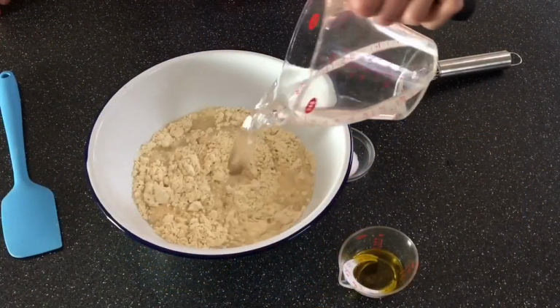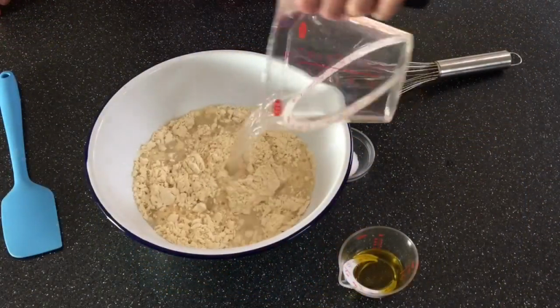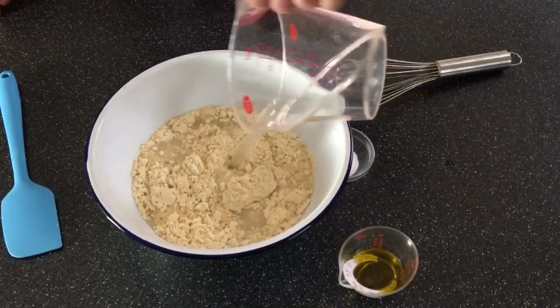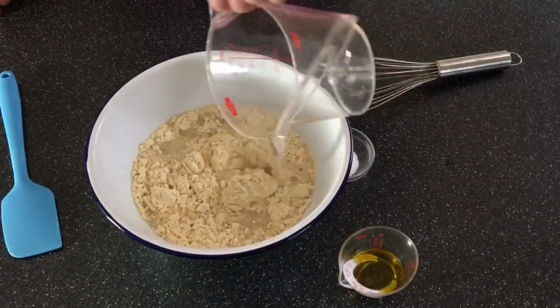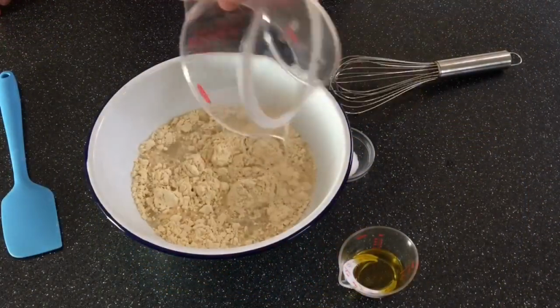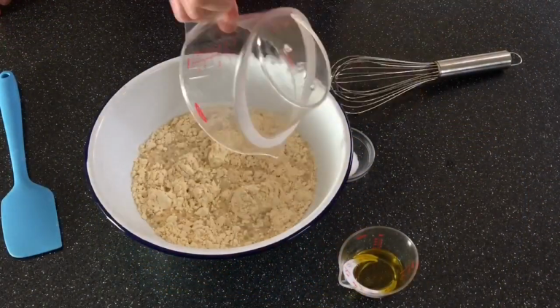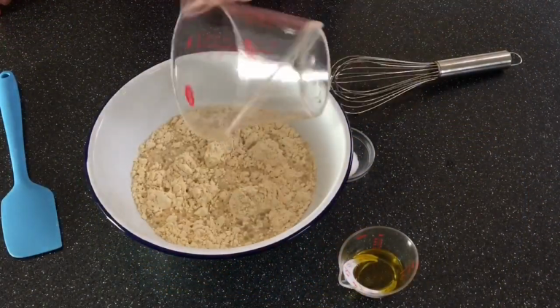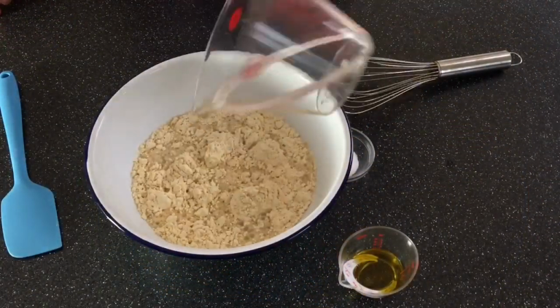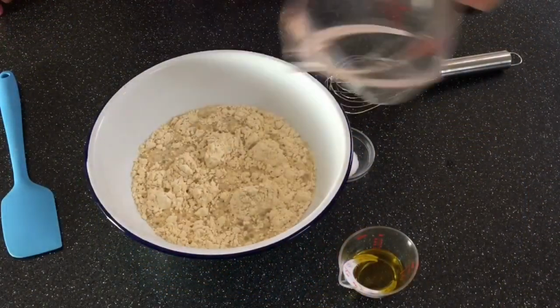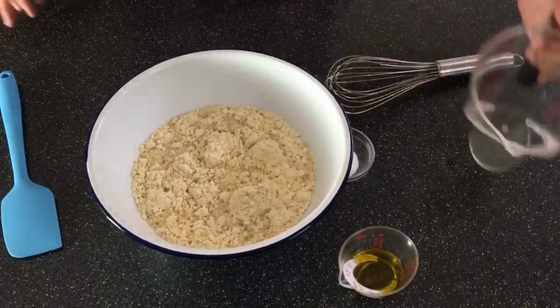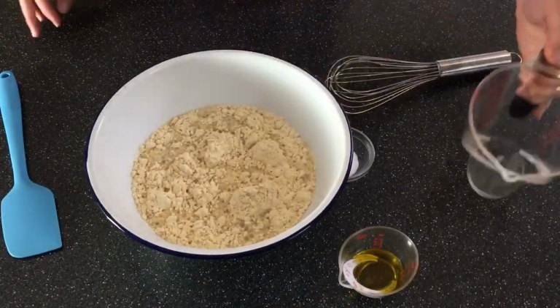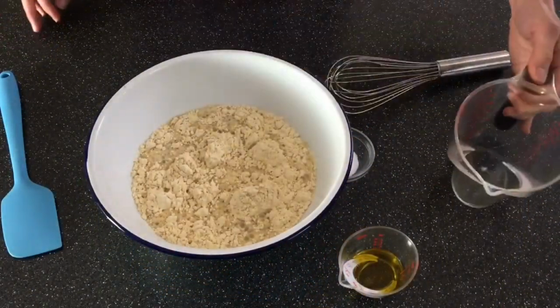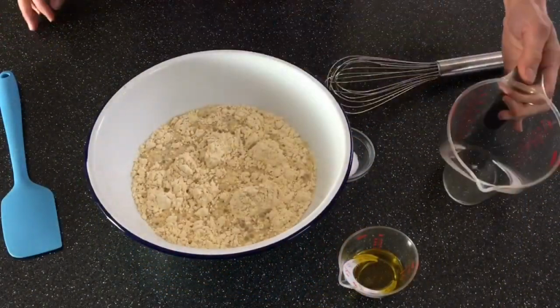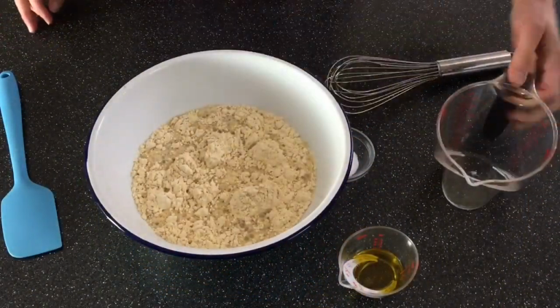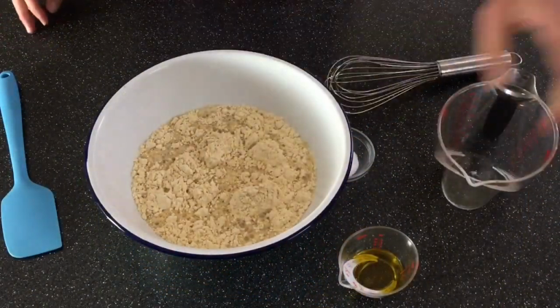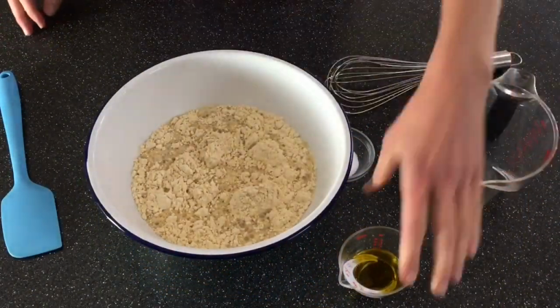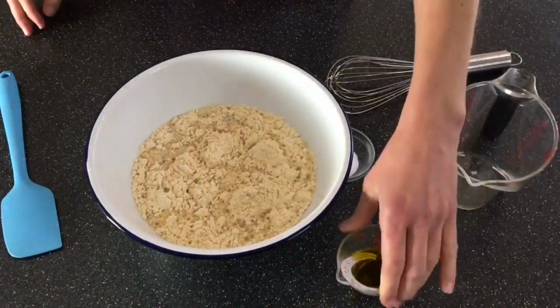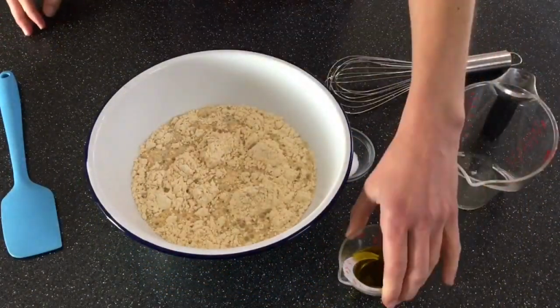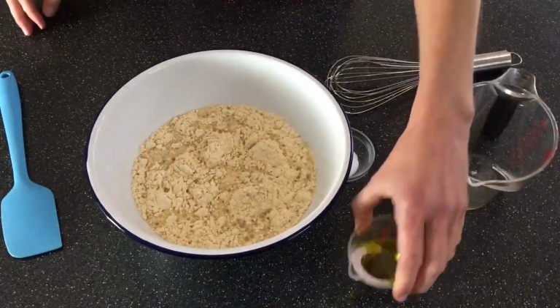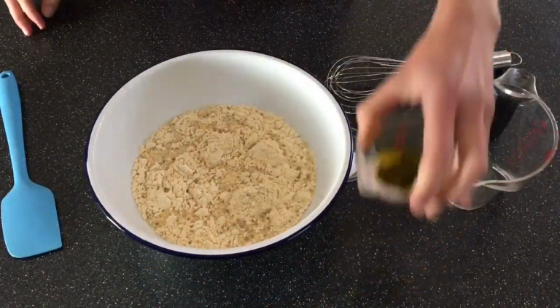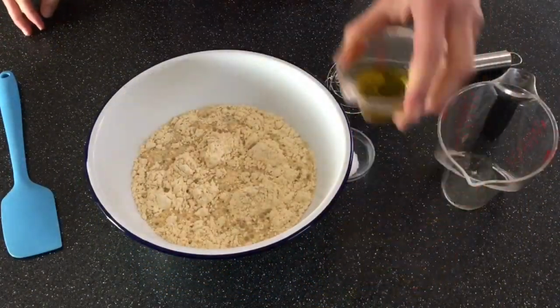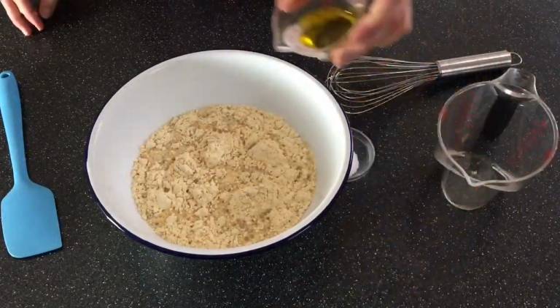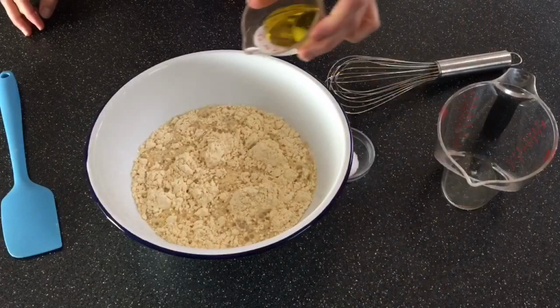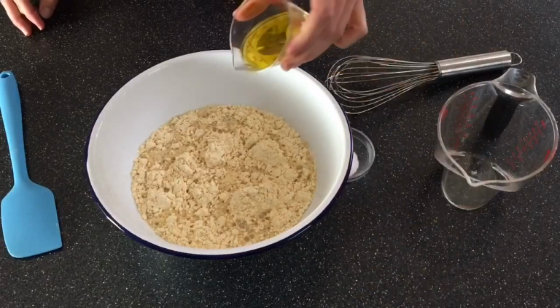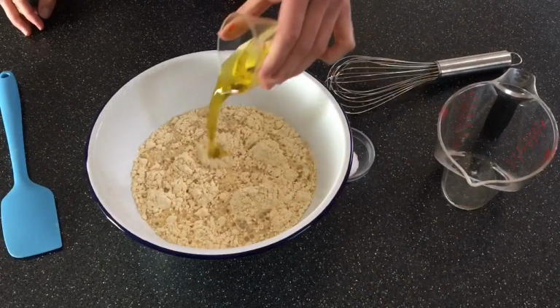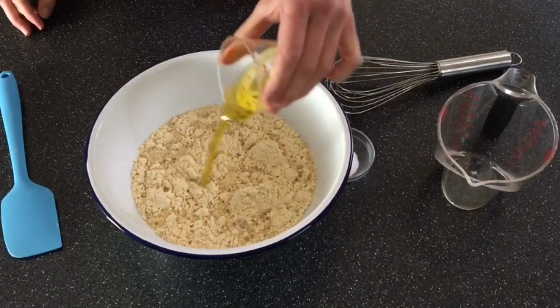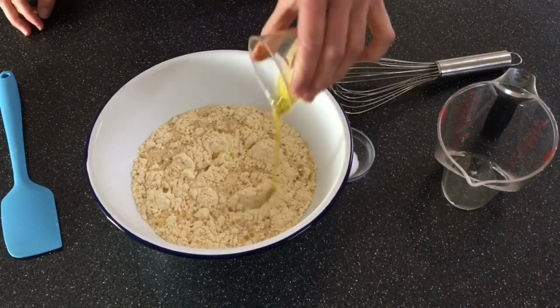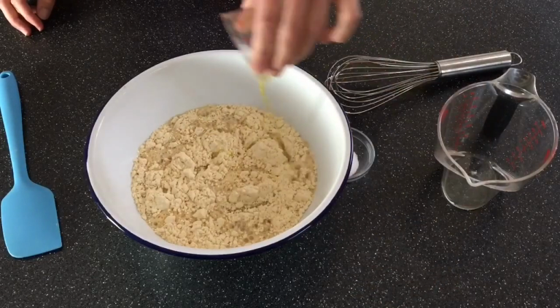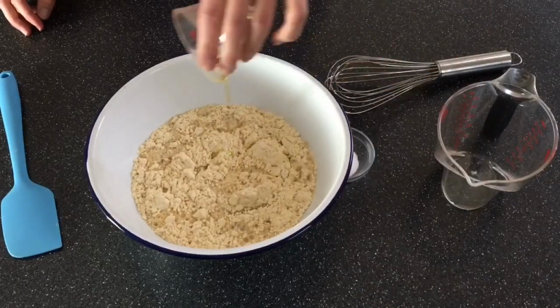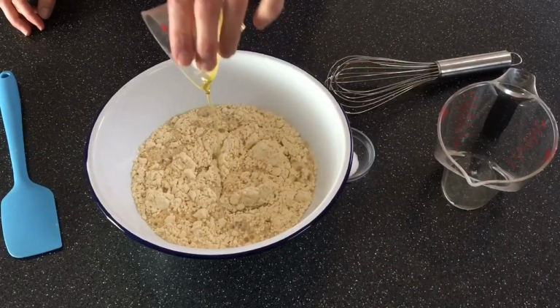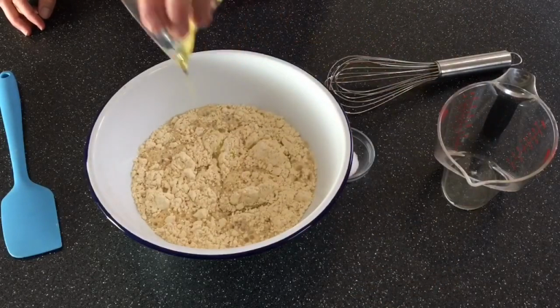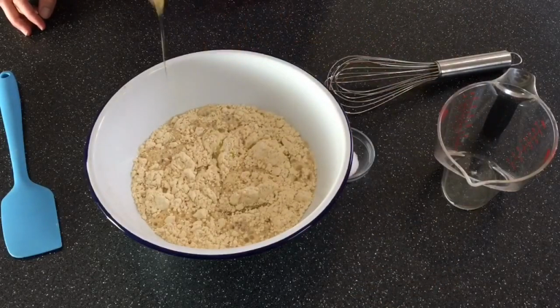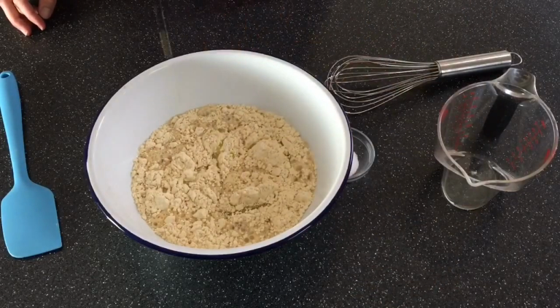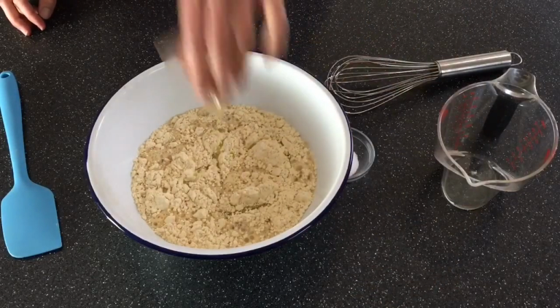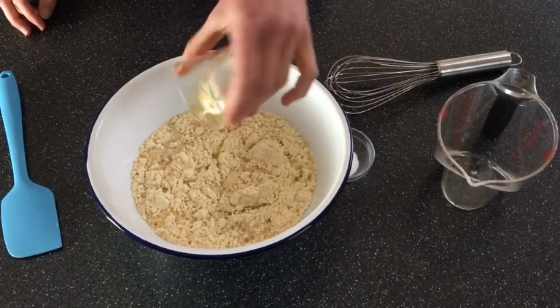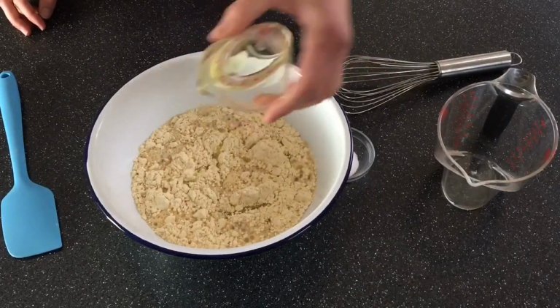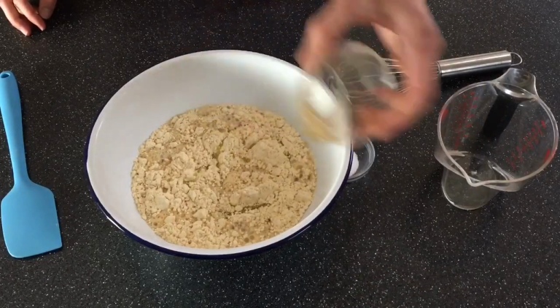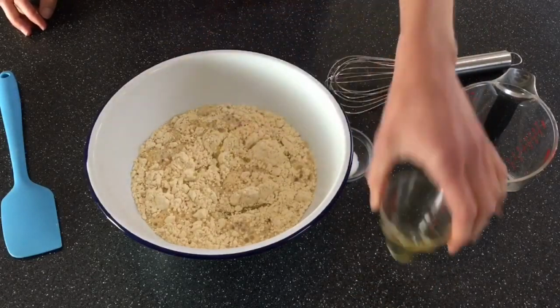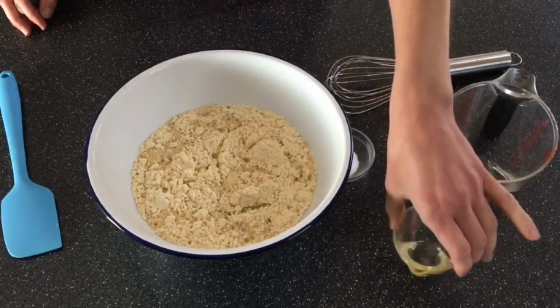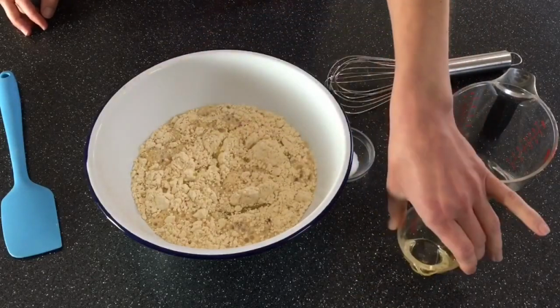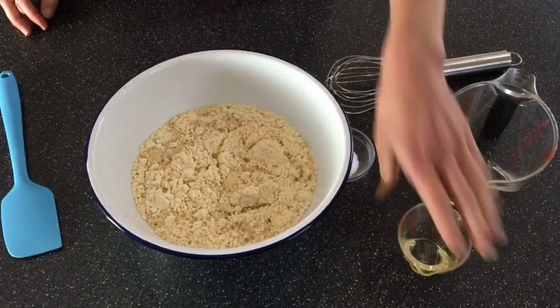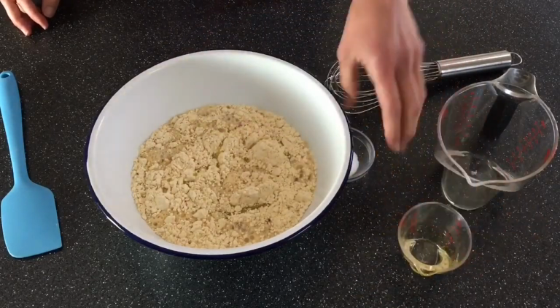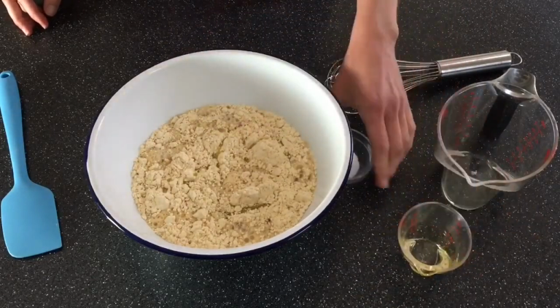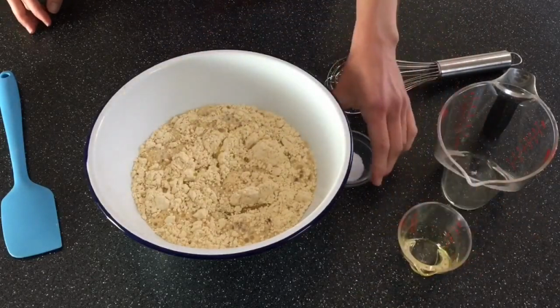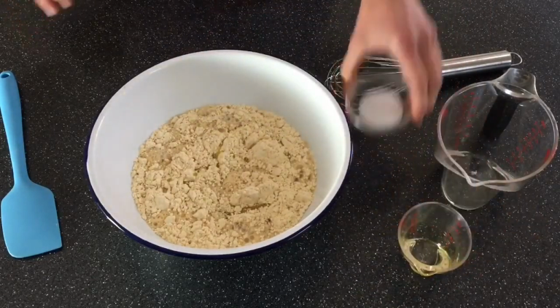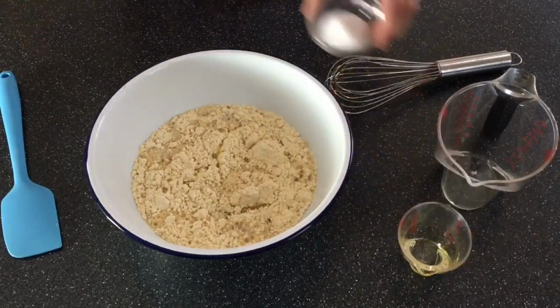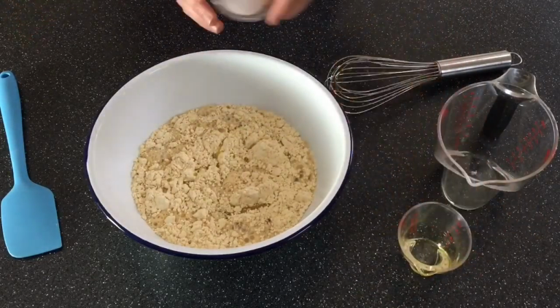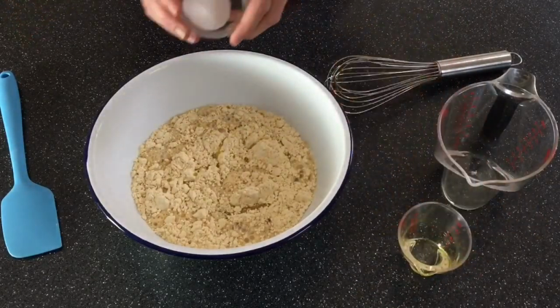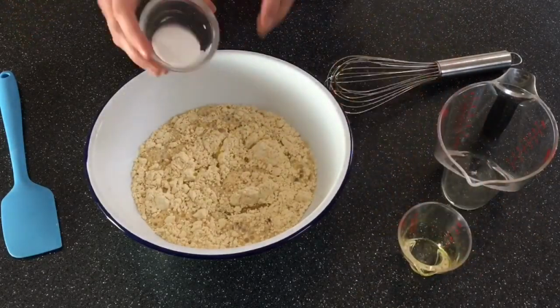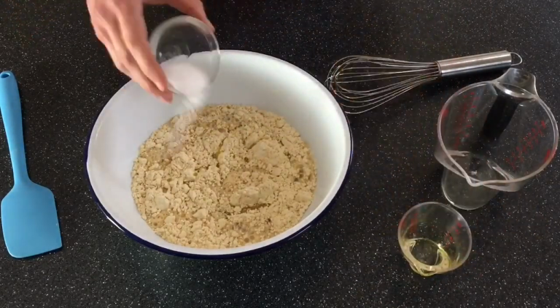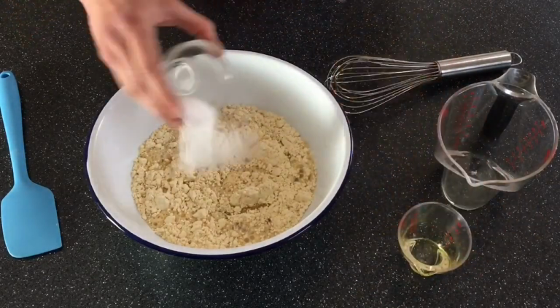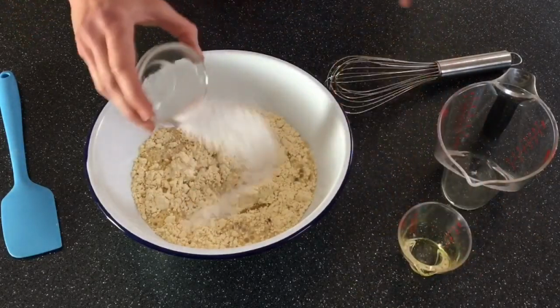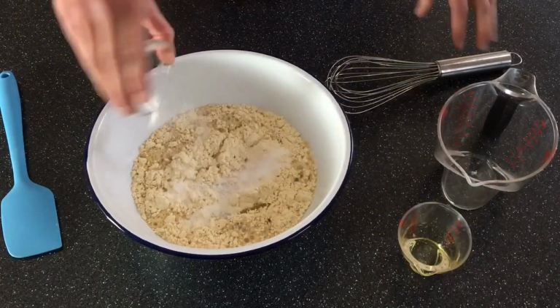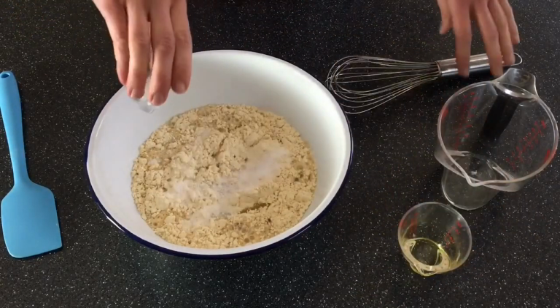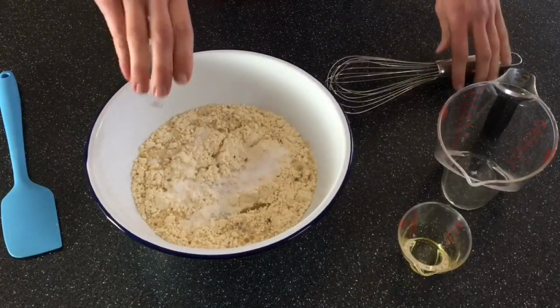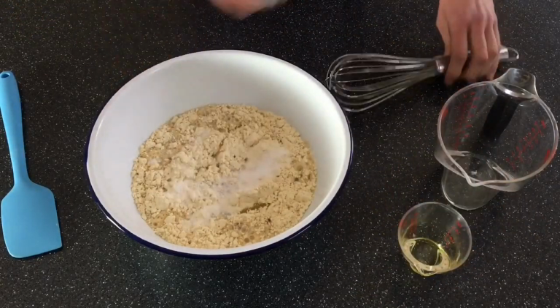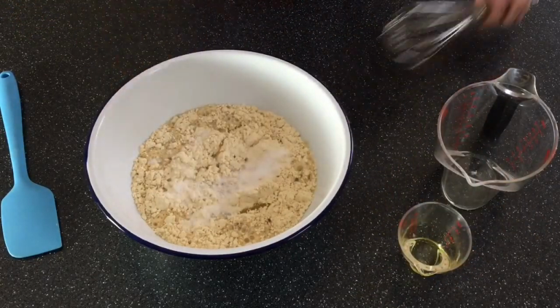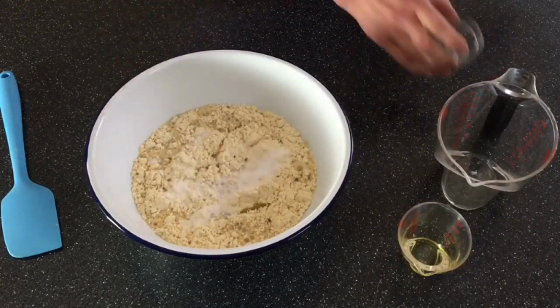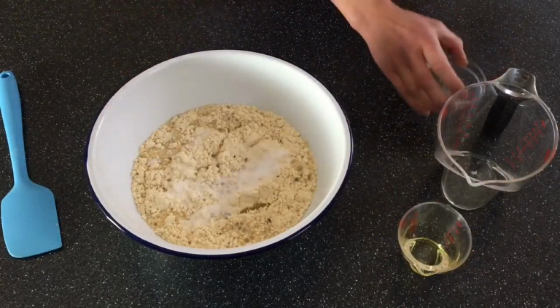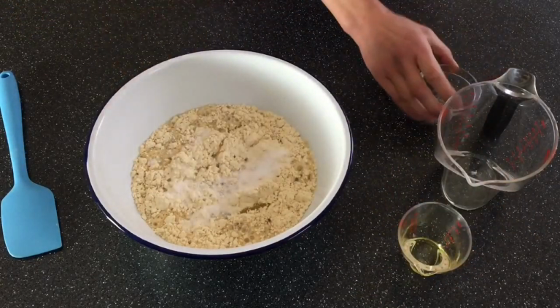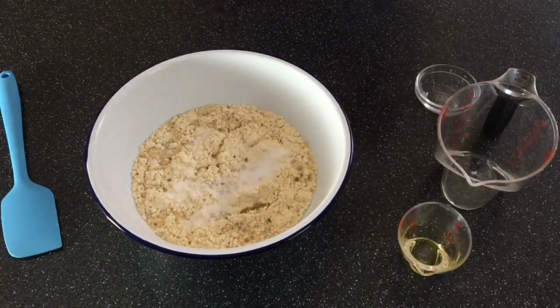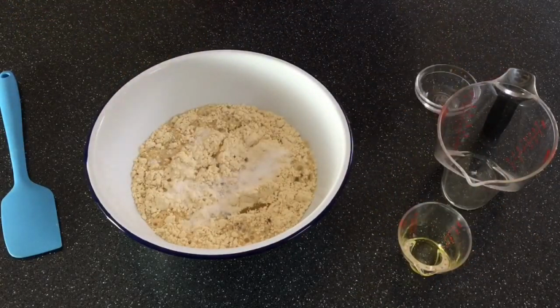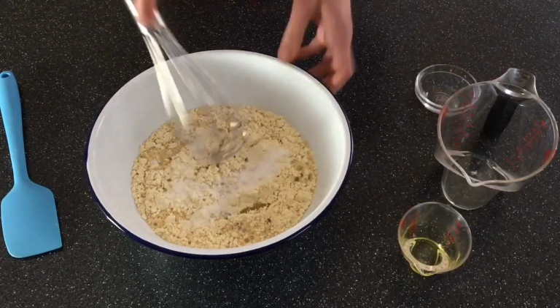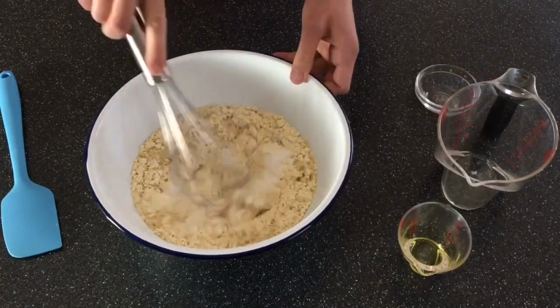So I have some chickpea flour, also known as garbanzo bean flour, olive oil, and salt. Oh, and some water, of course.